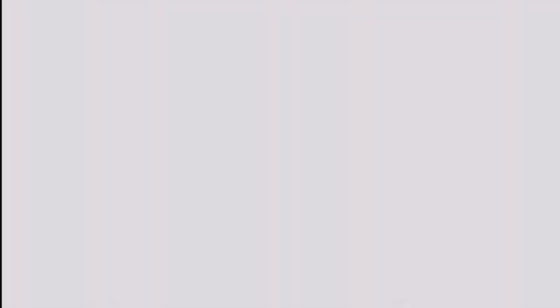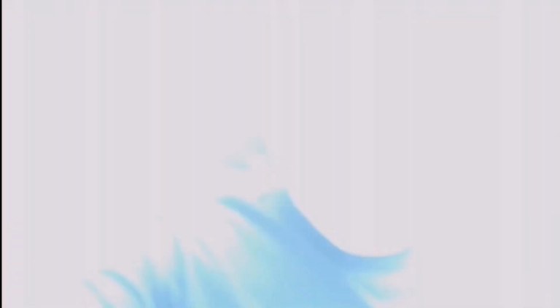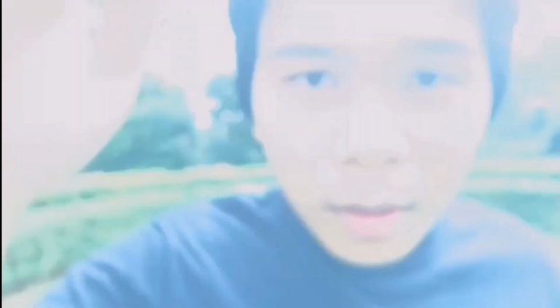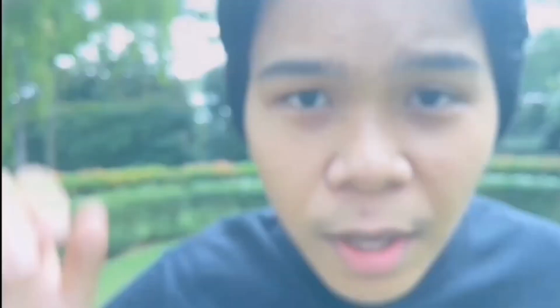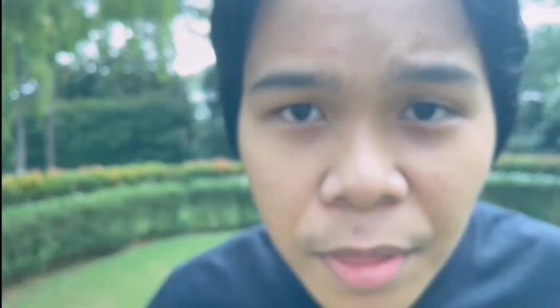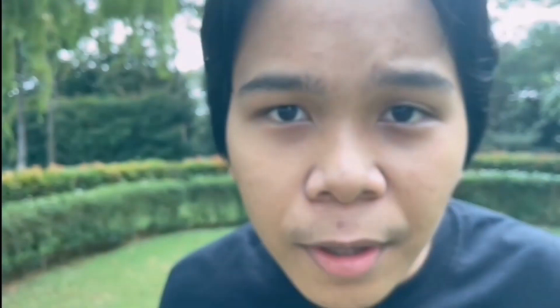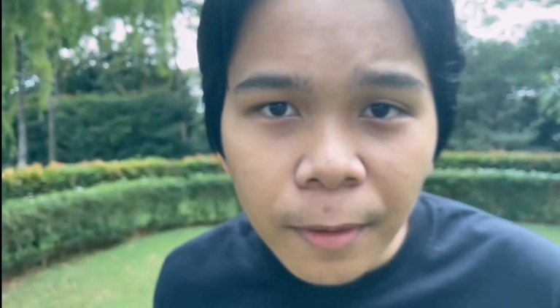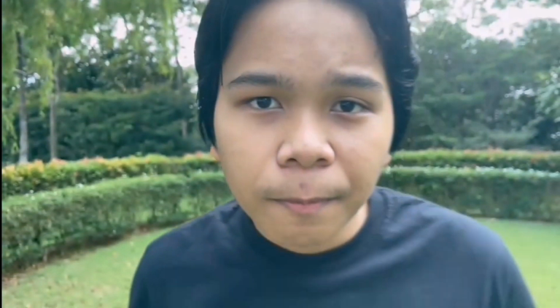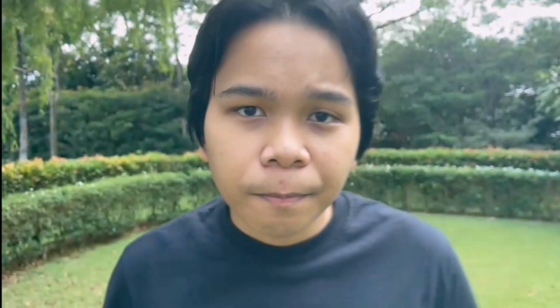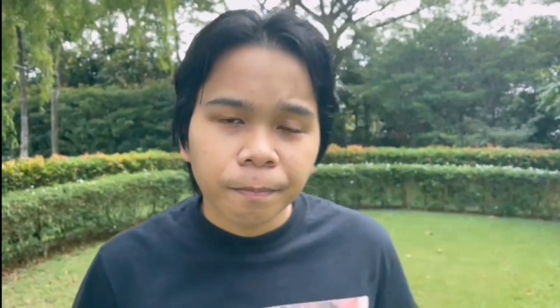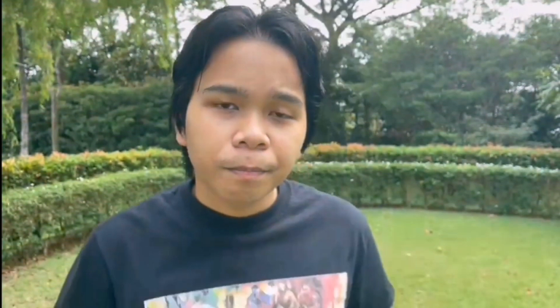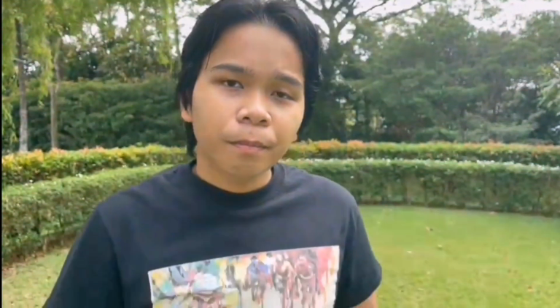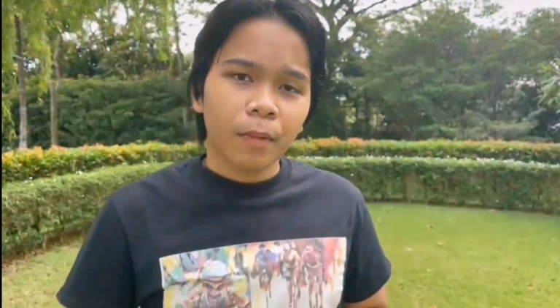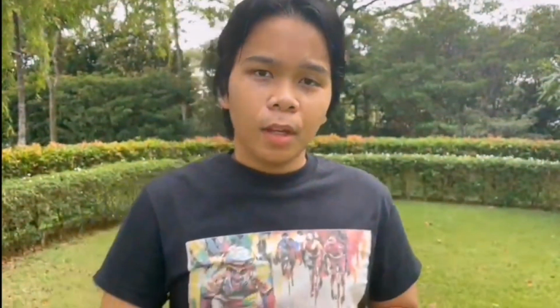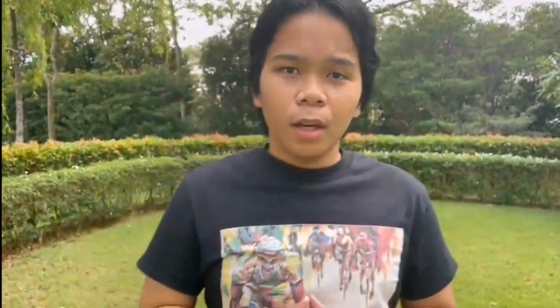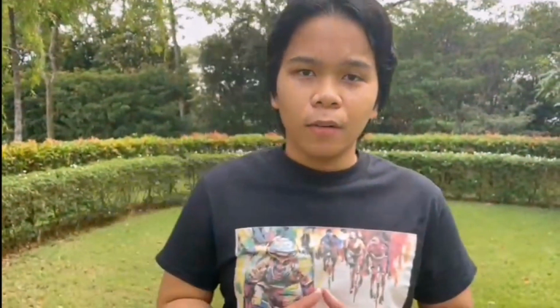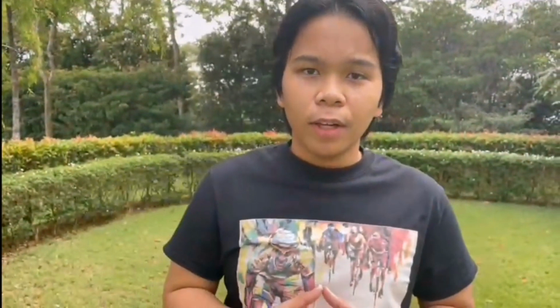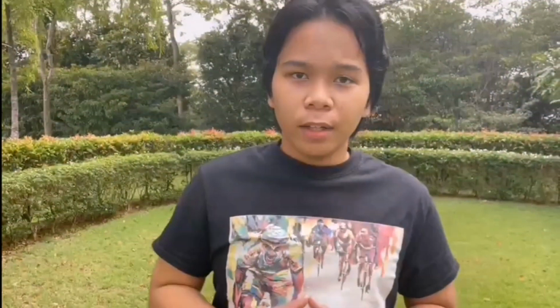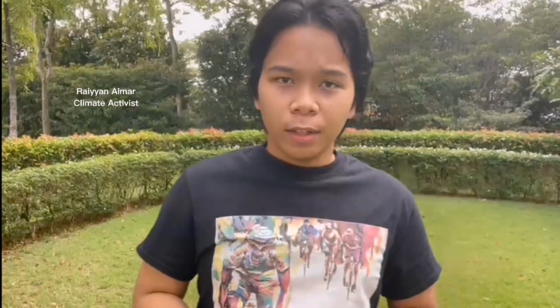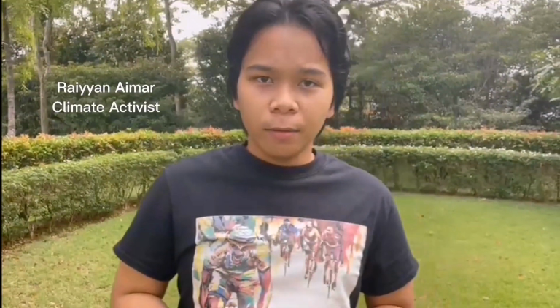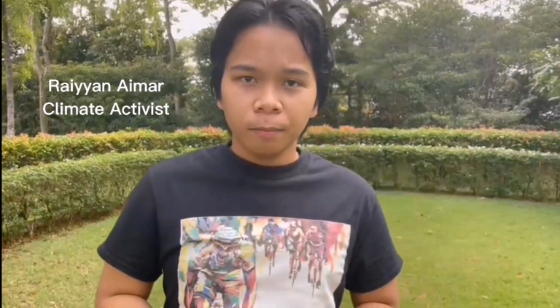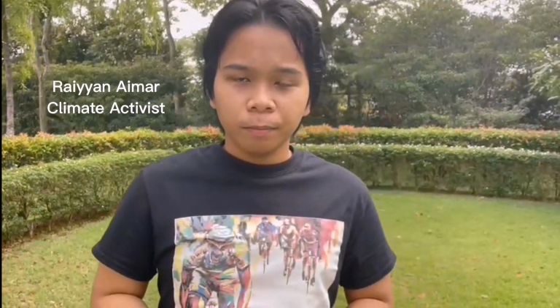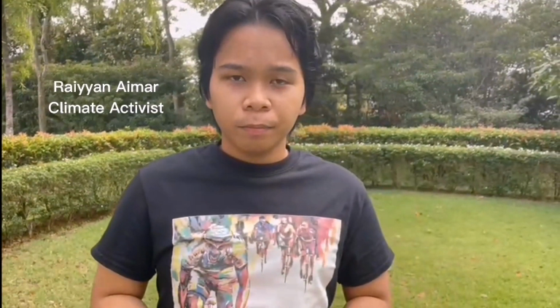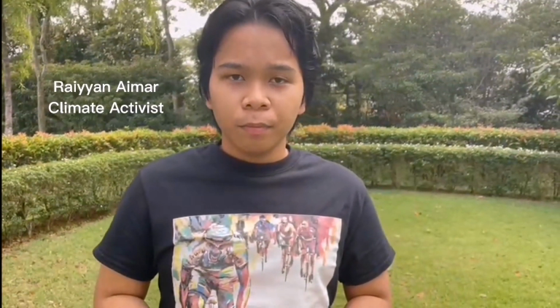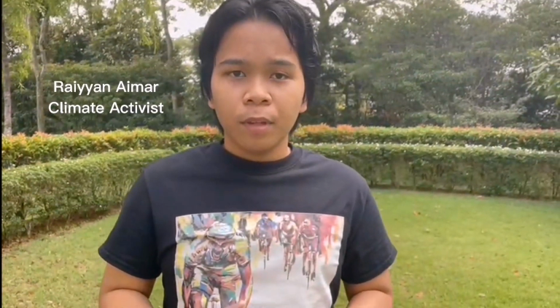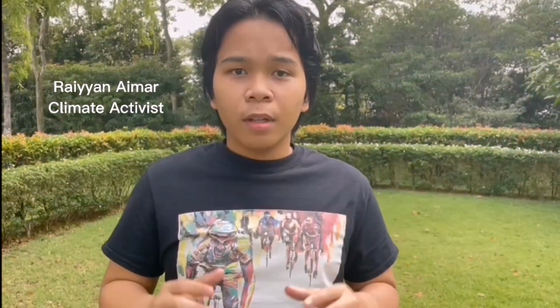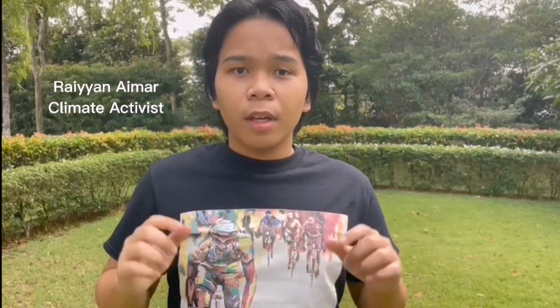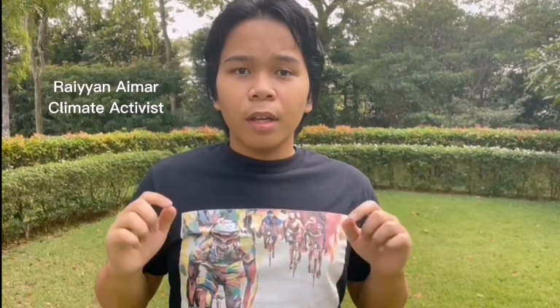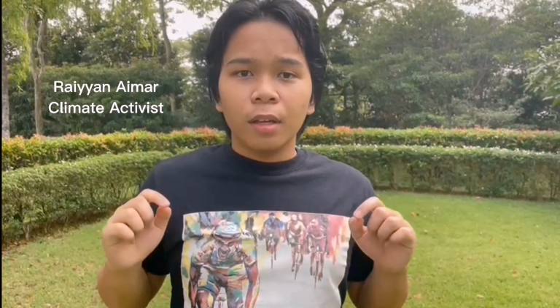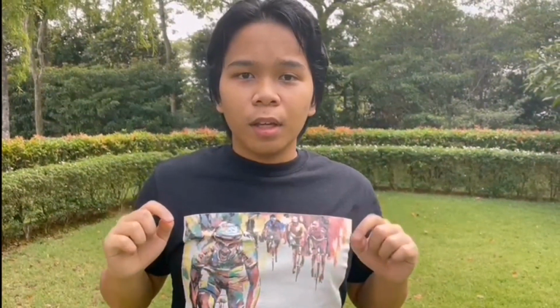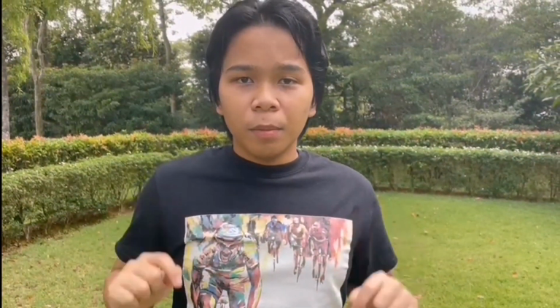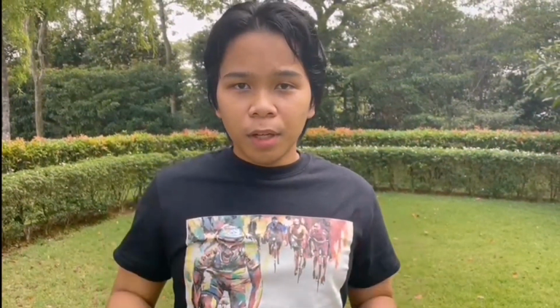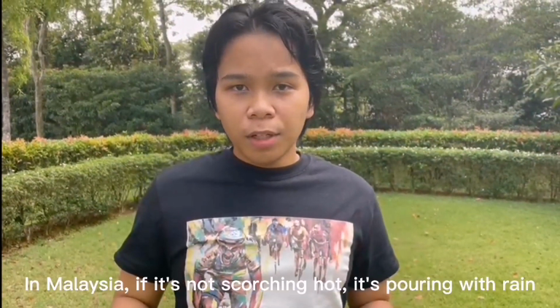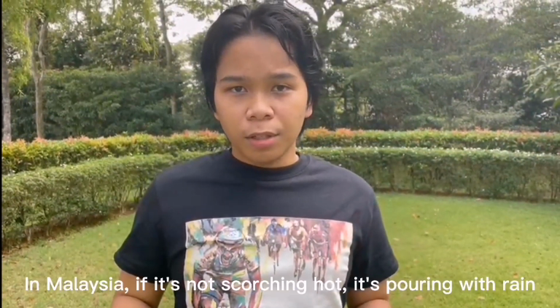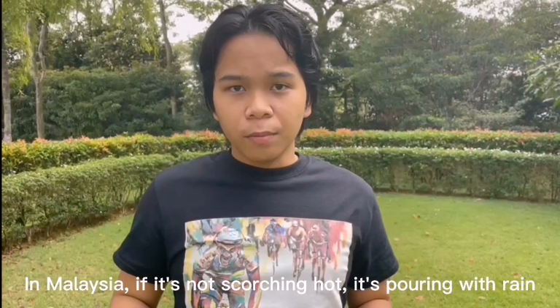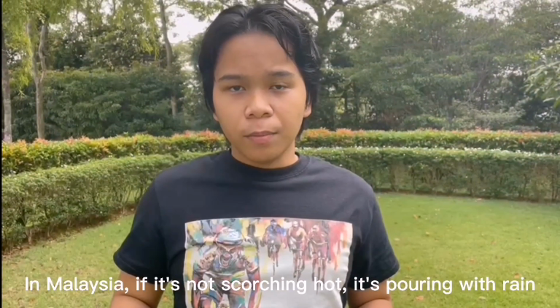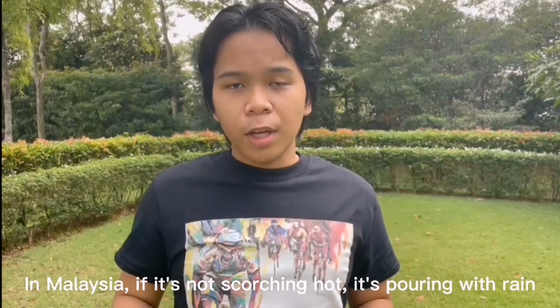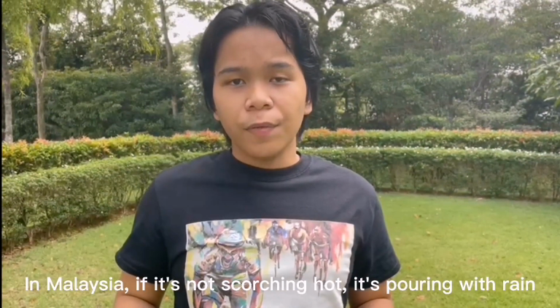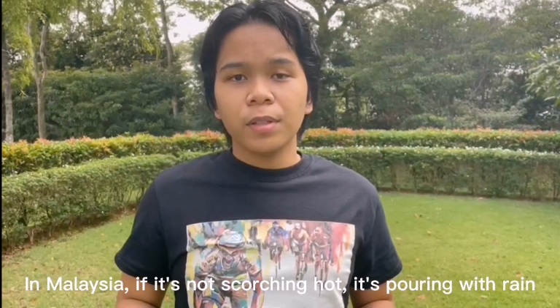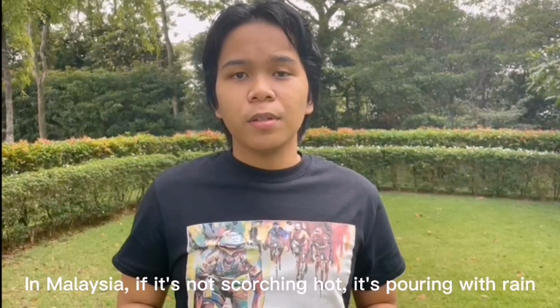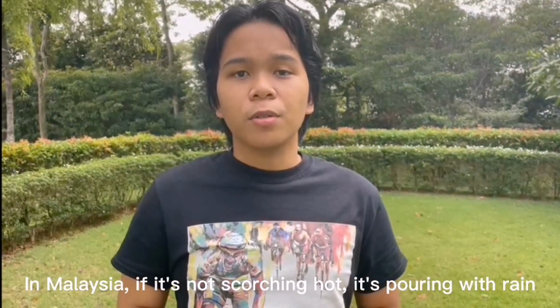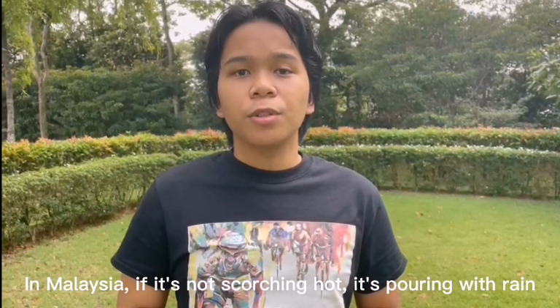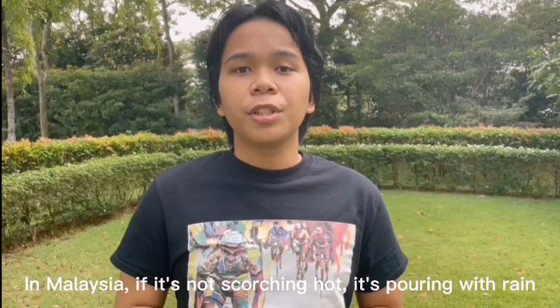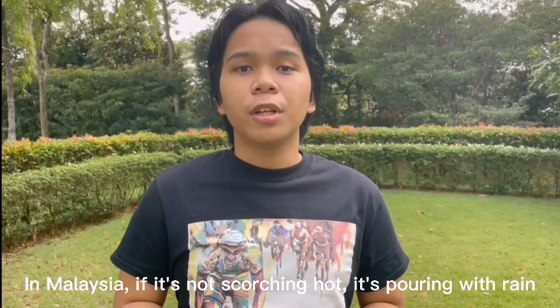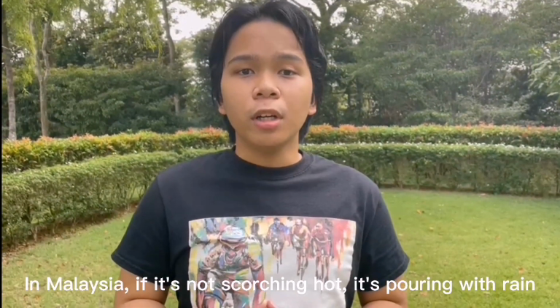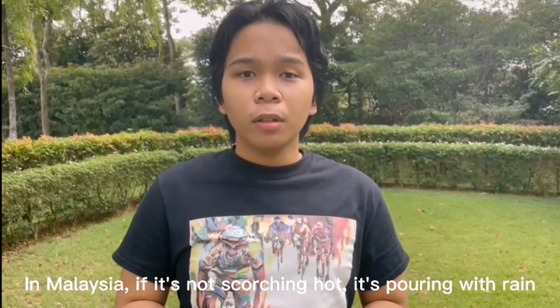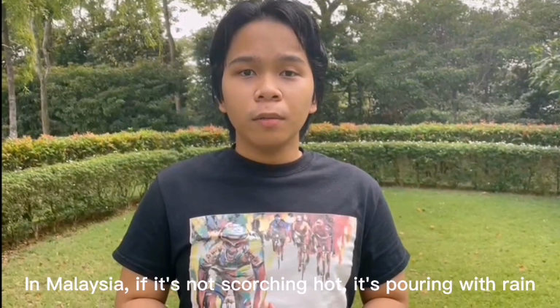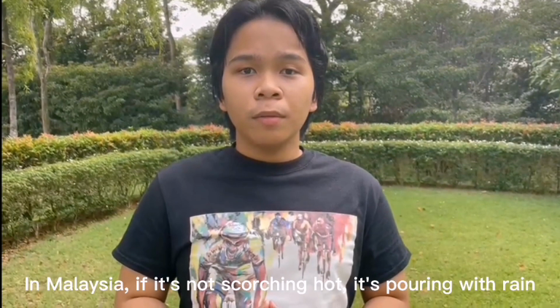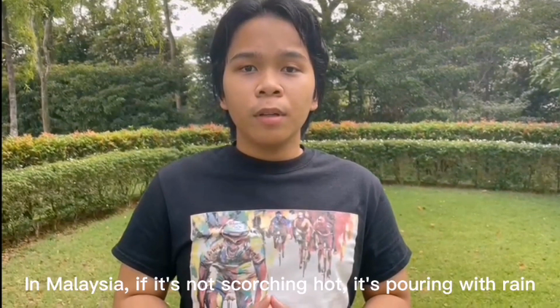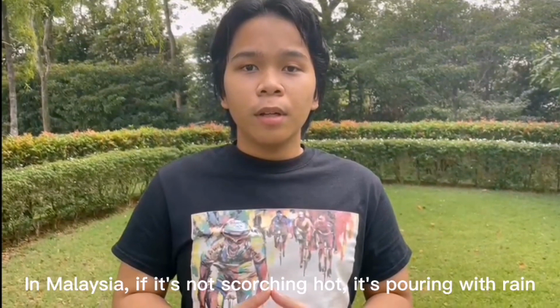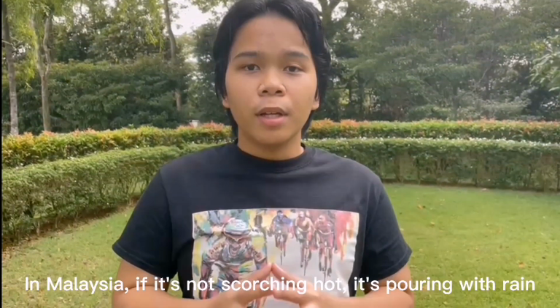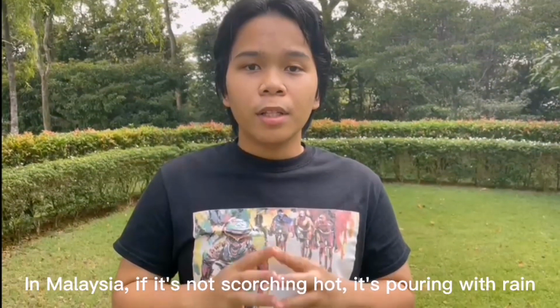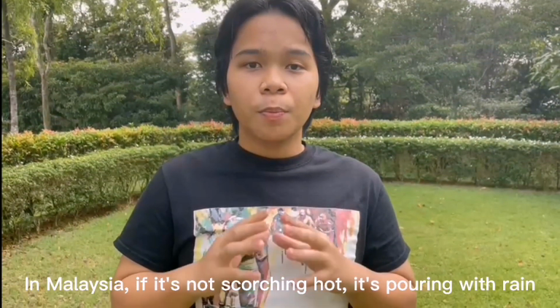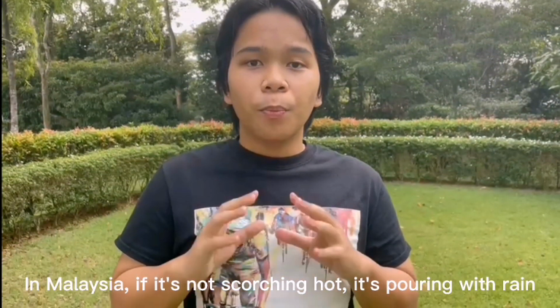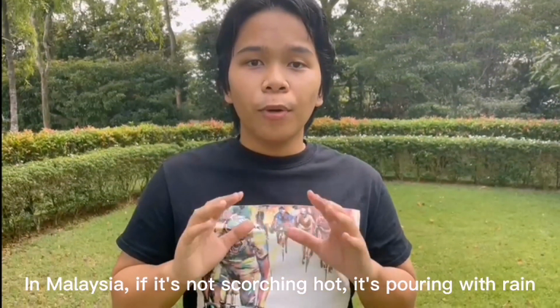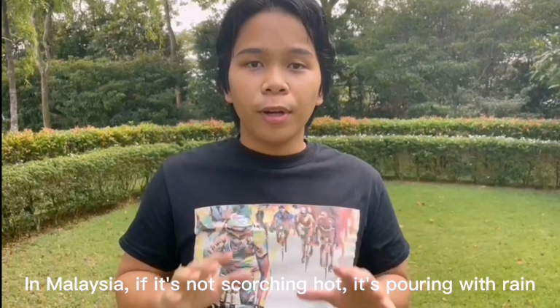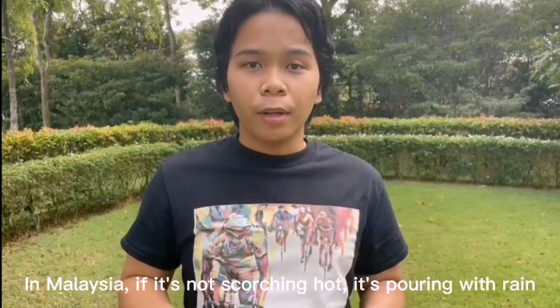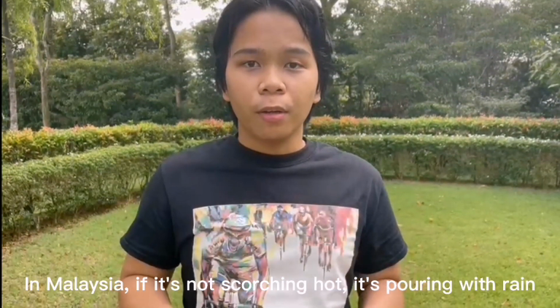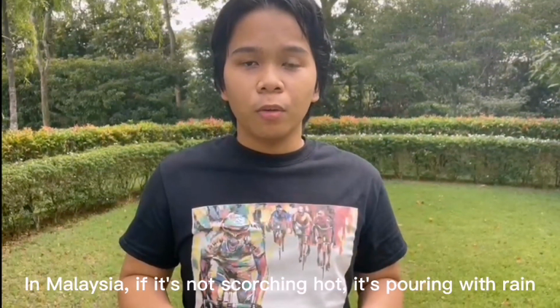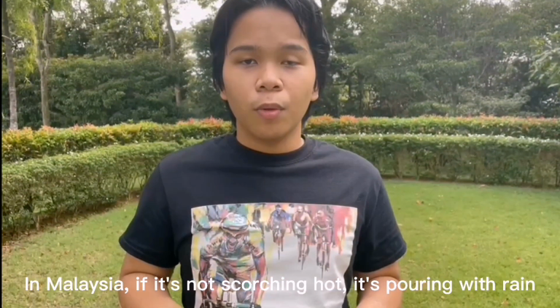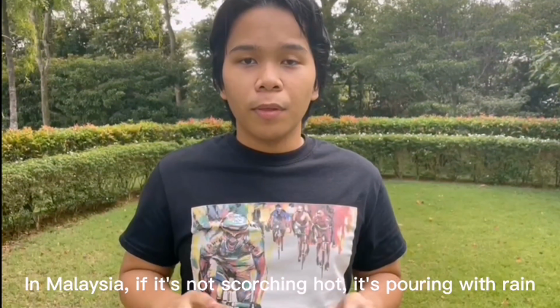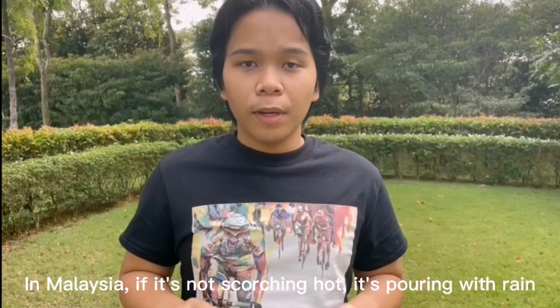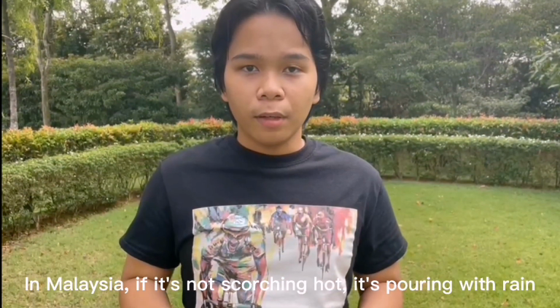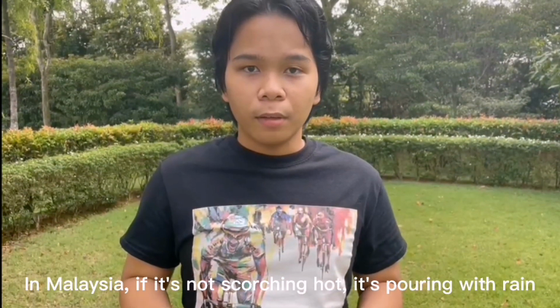Hey there, Ryan here. In Malaysia, if it's not scorching hot, it's pouring with rain.